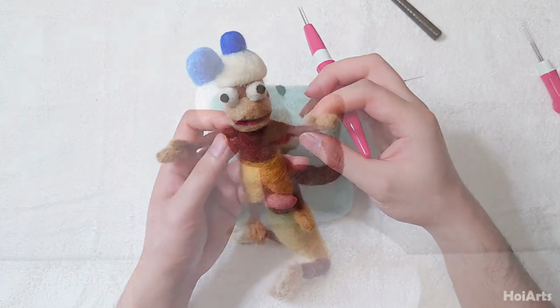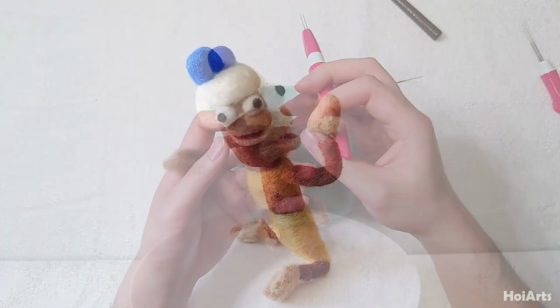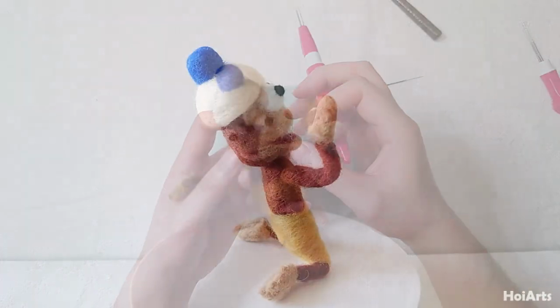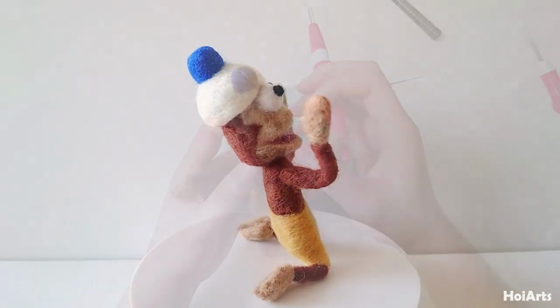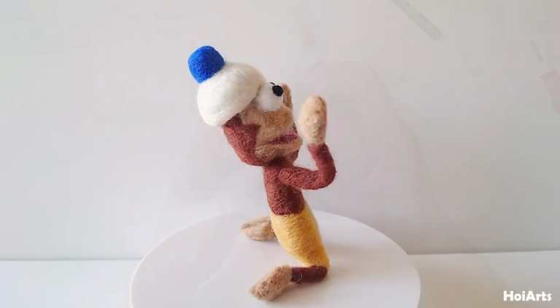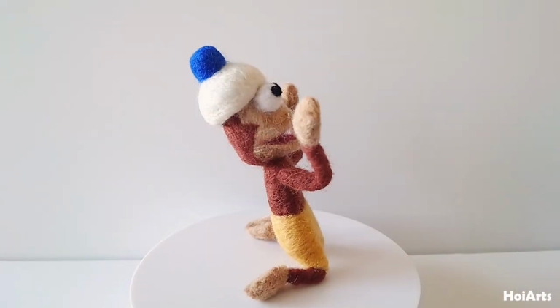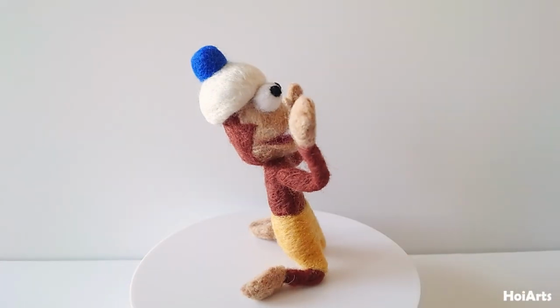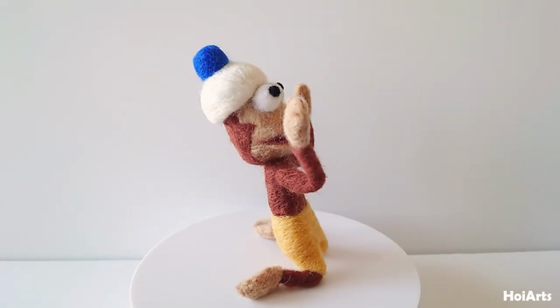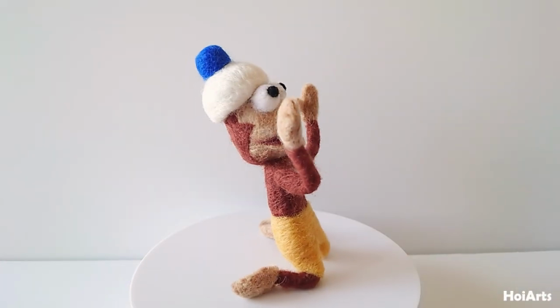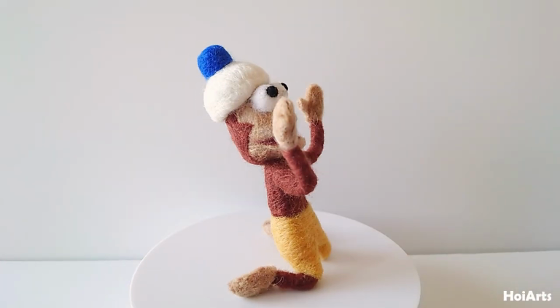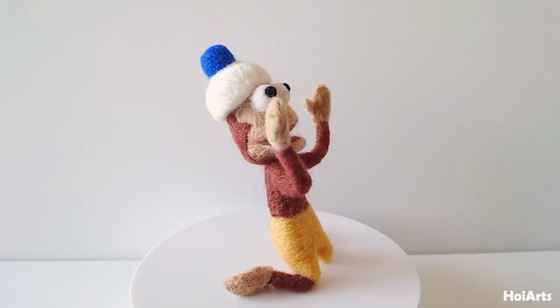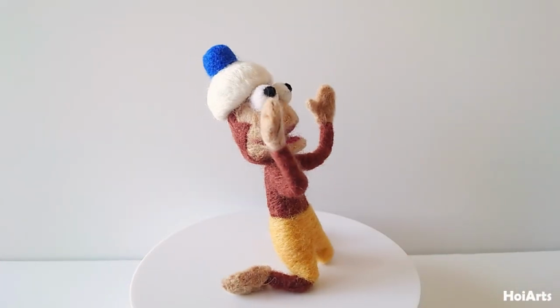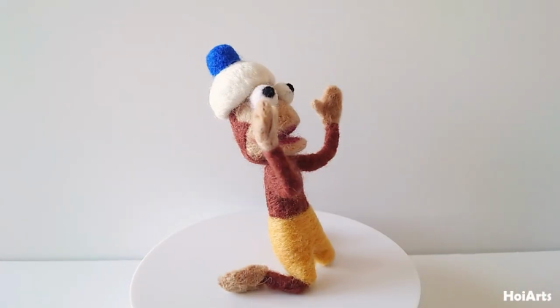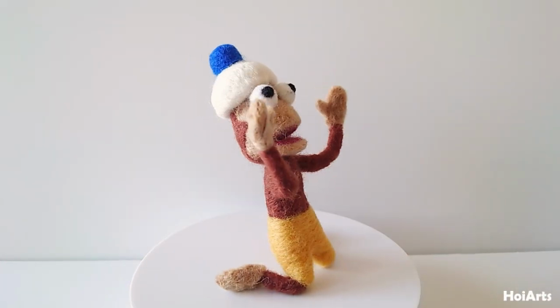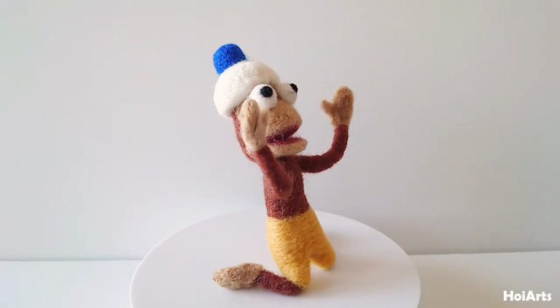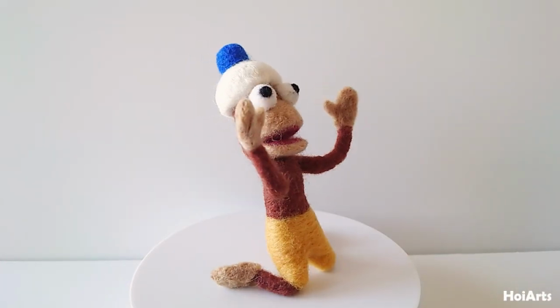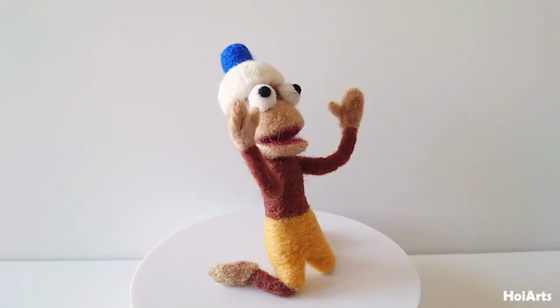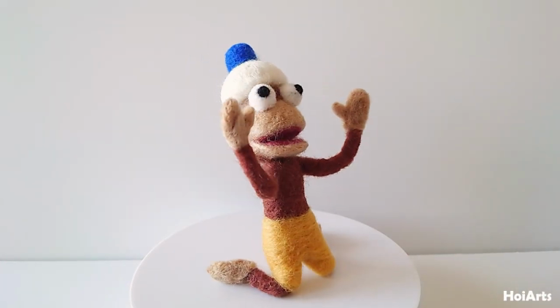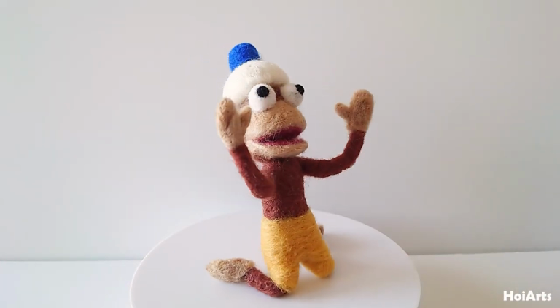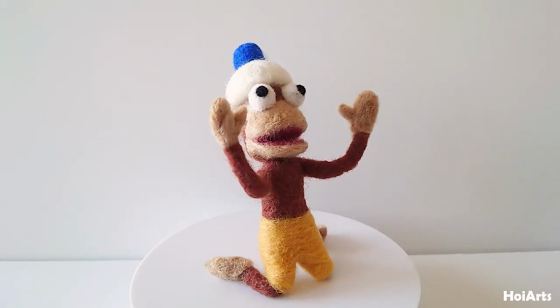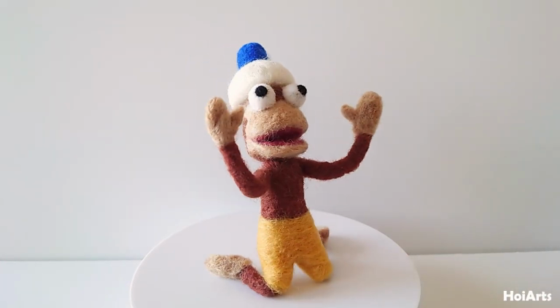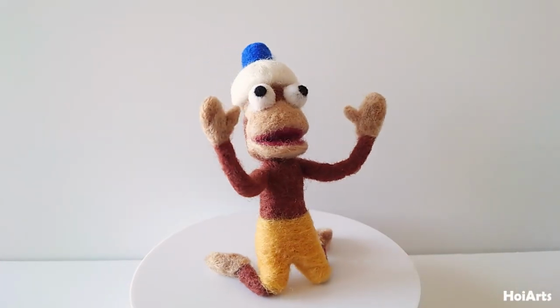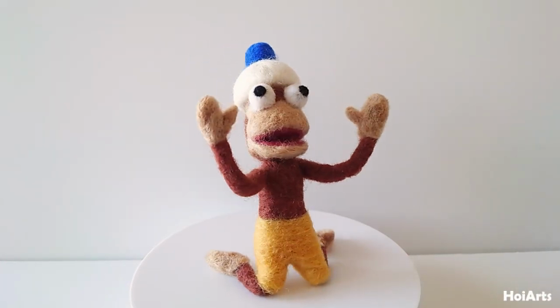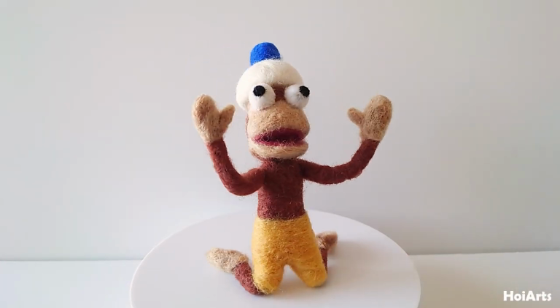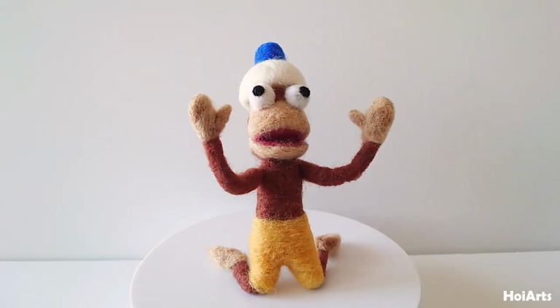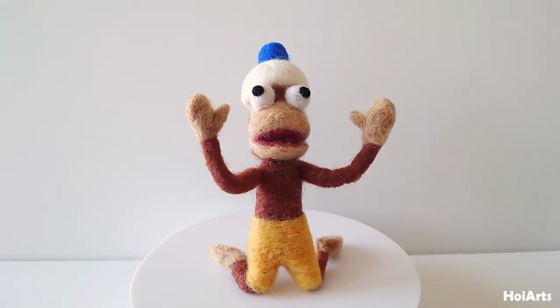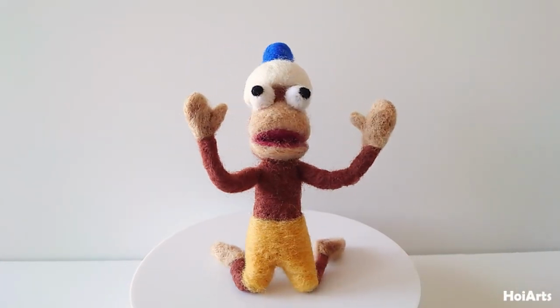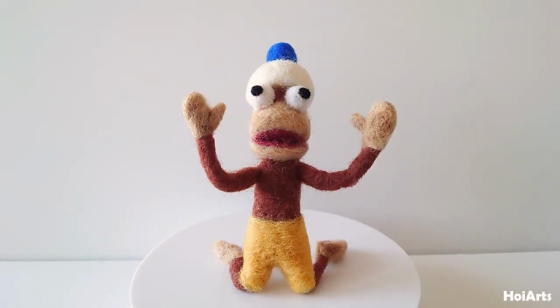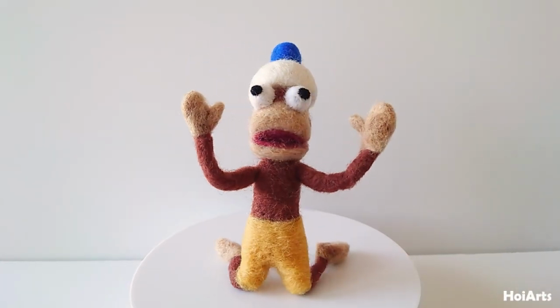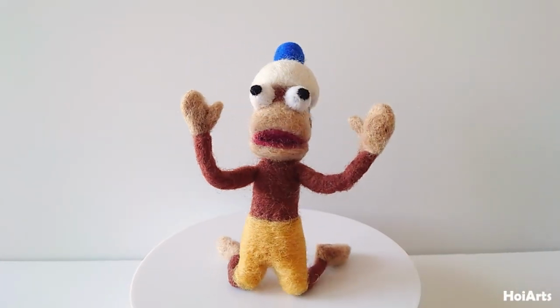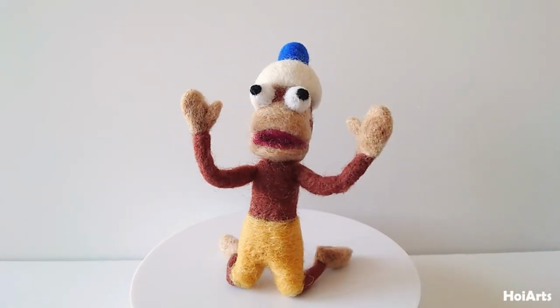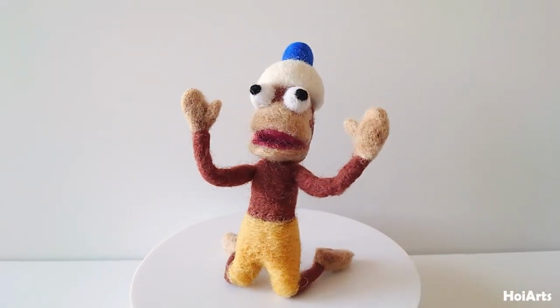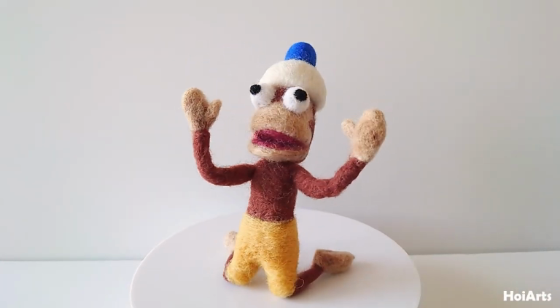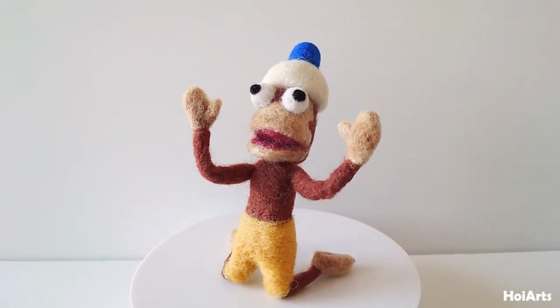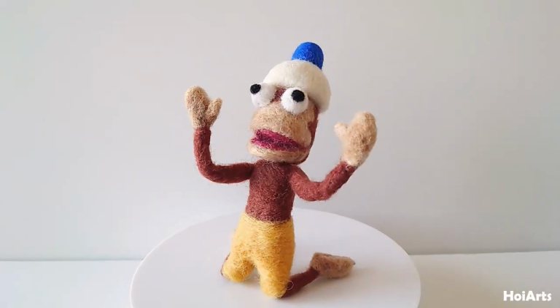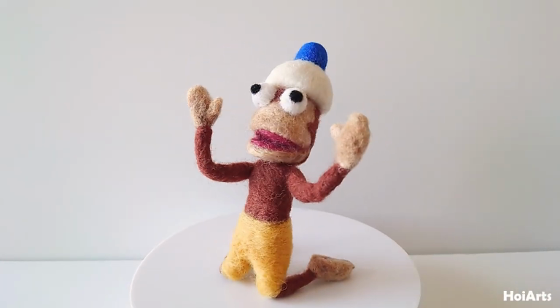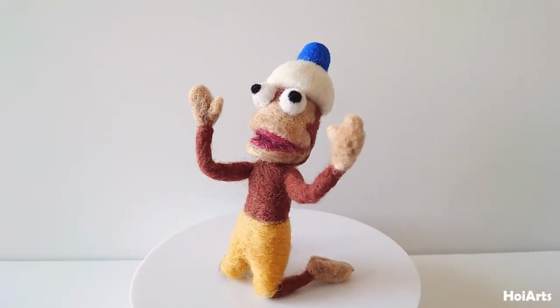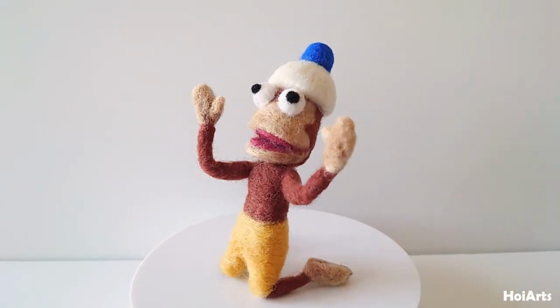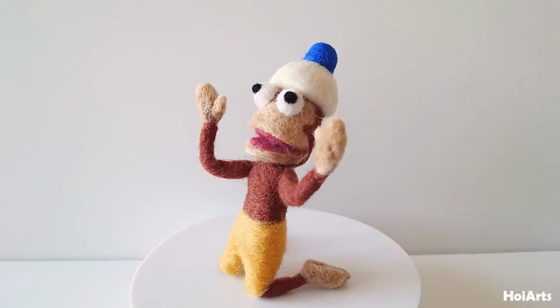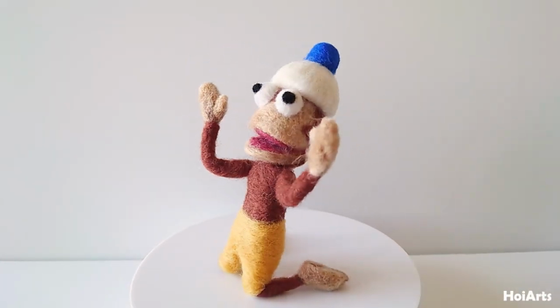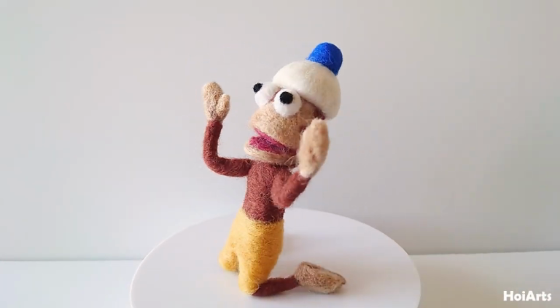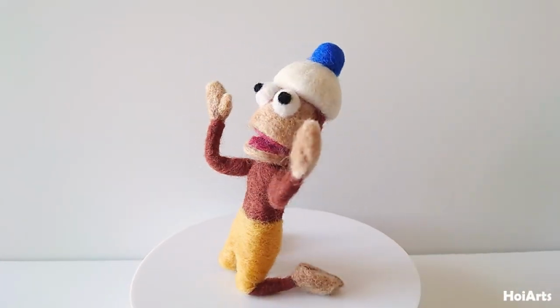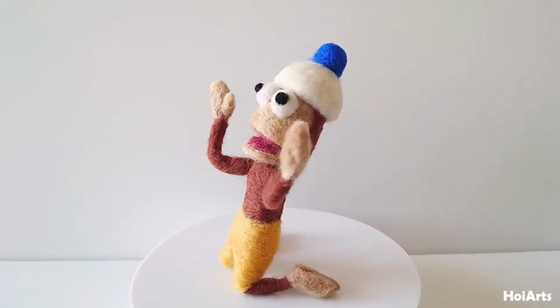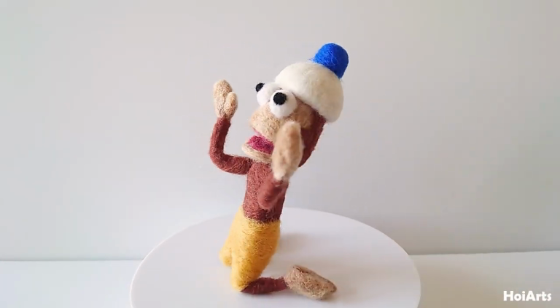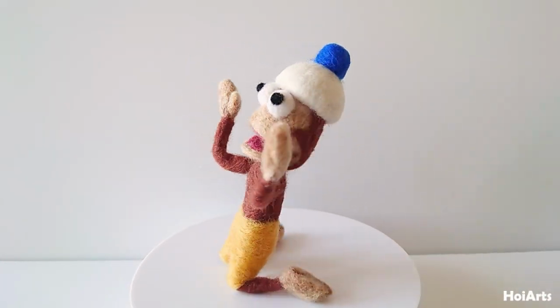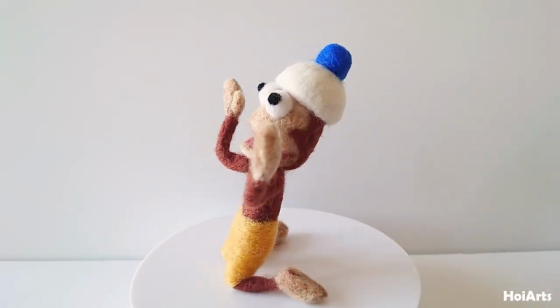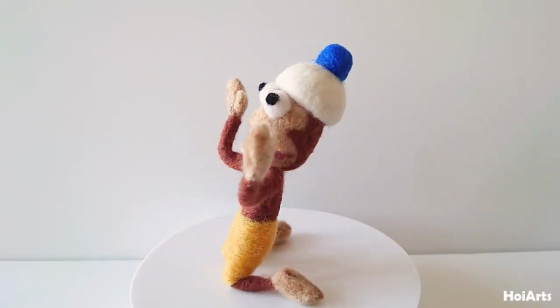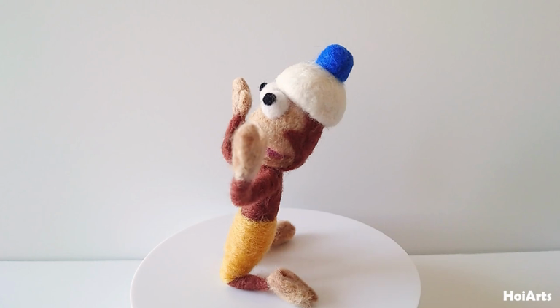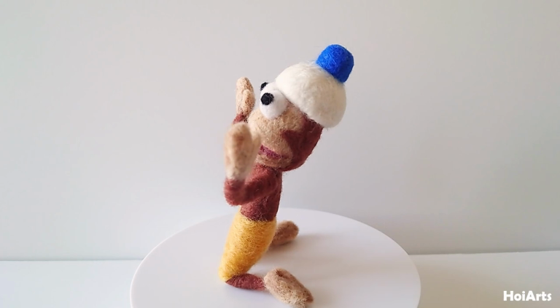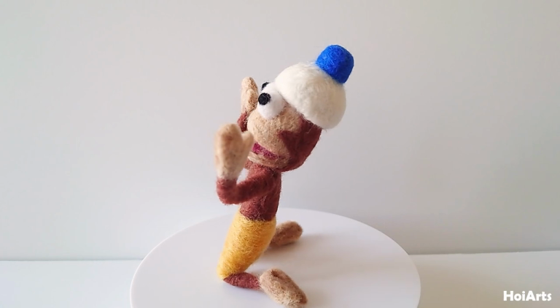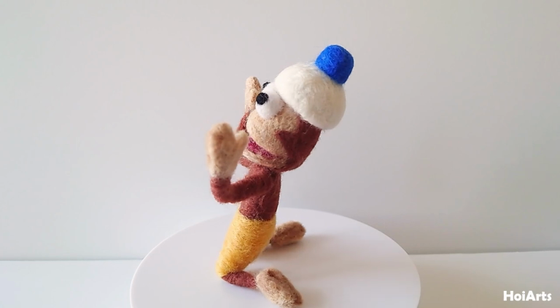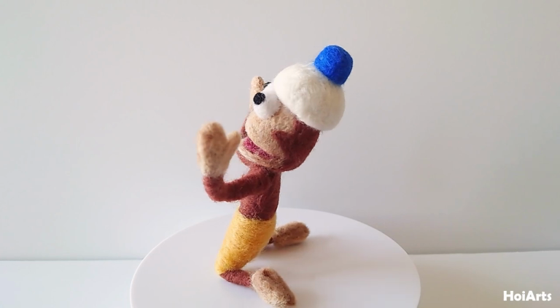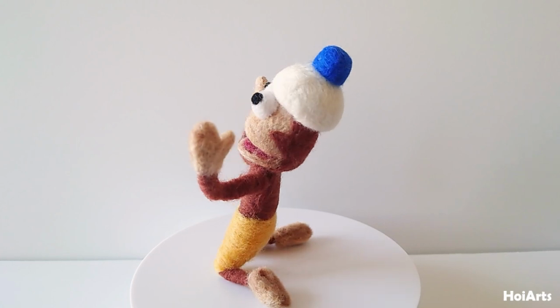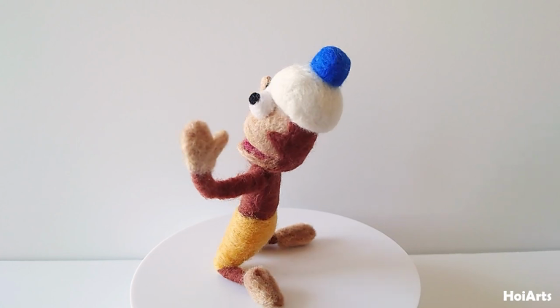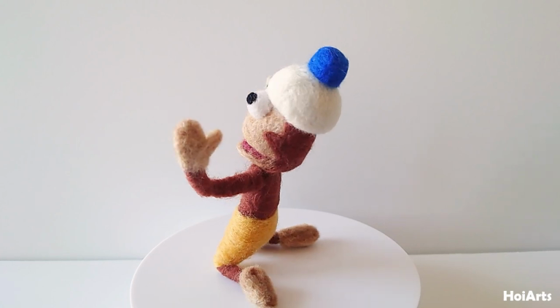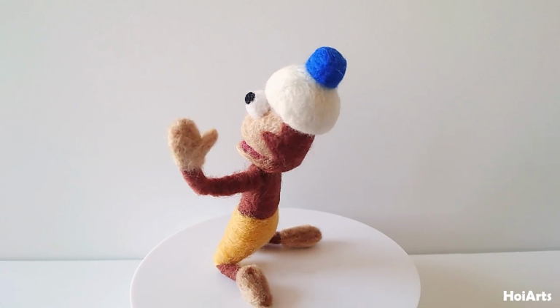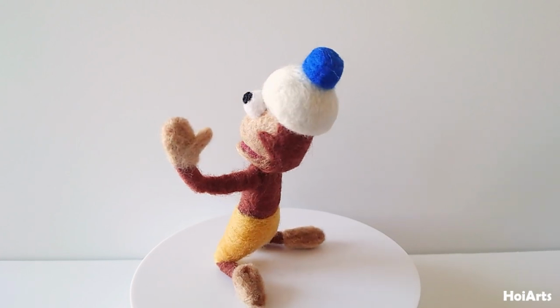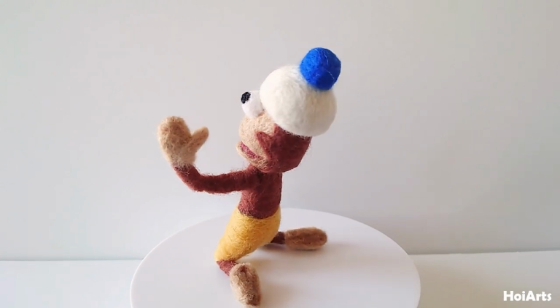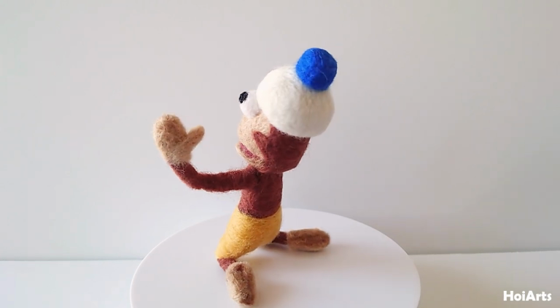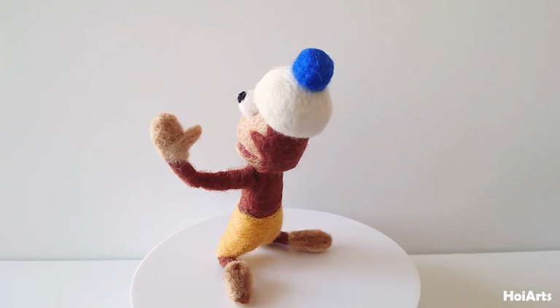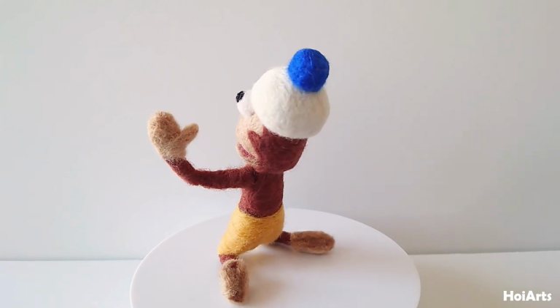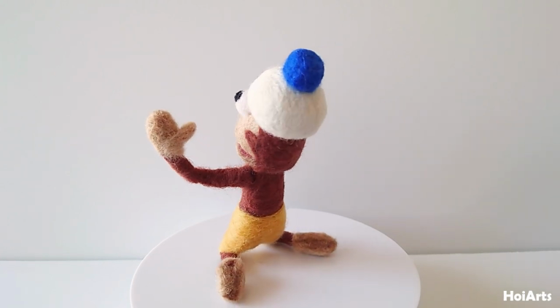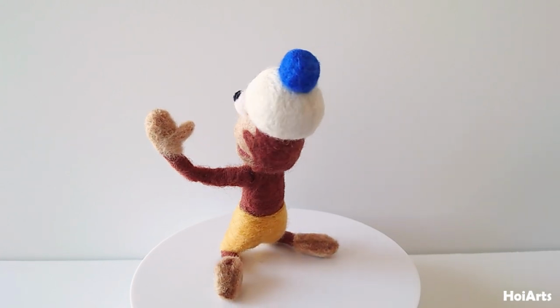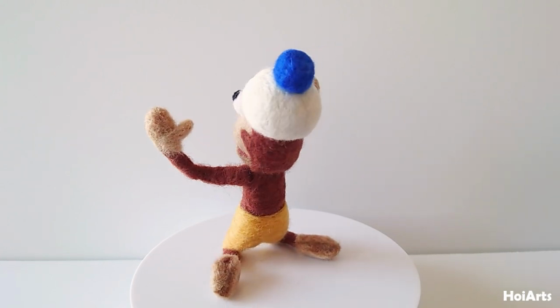Thank you so much for watching. Please leave a like, share and subscribe — it will help me make more needle felting tutorials.